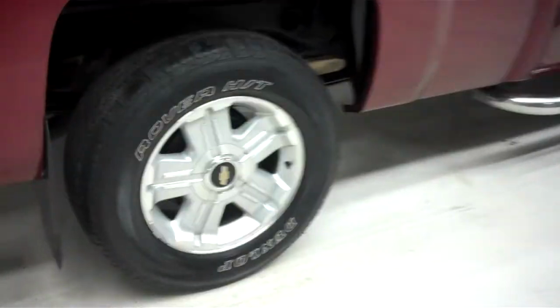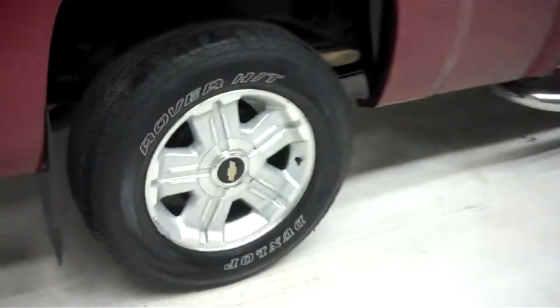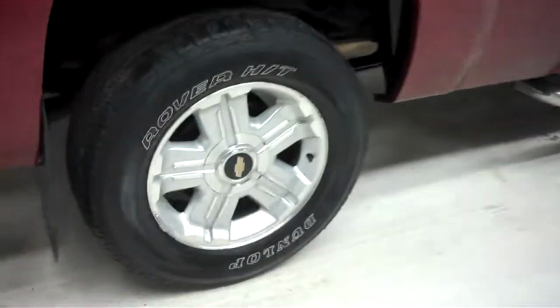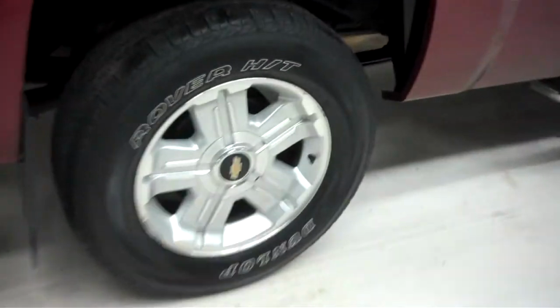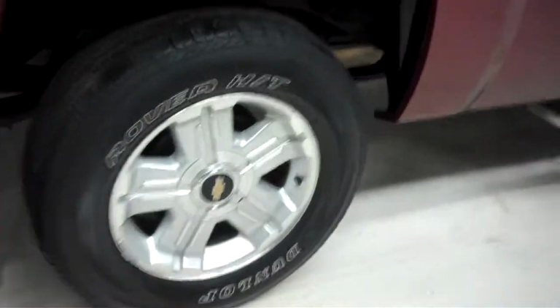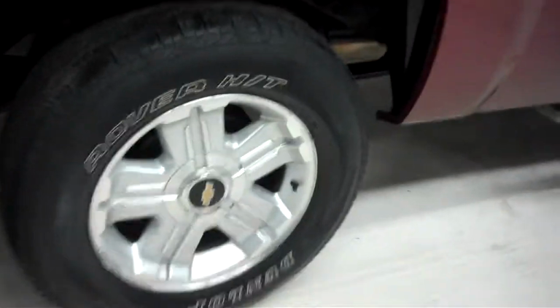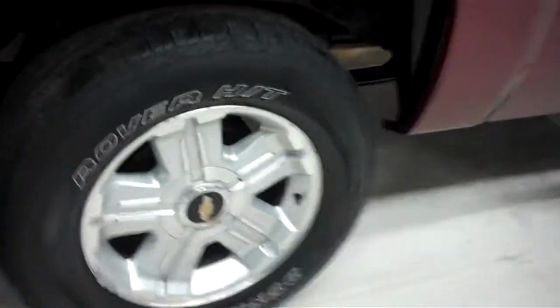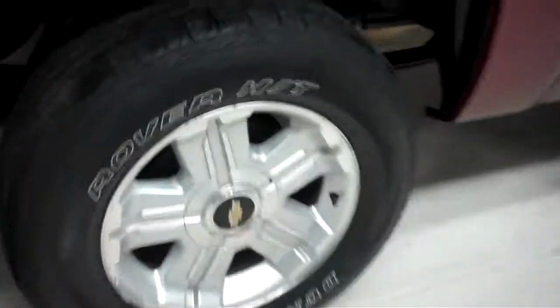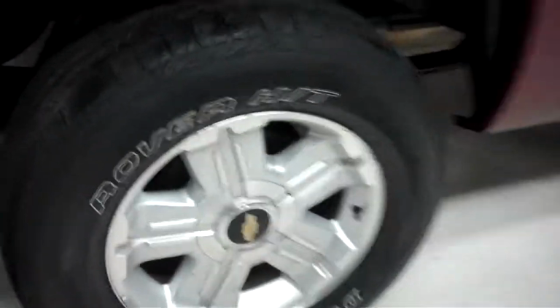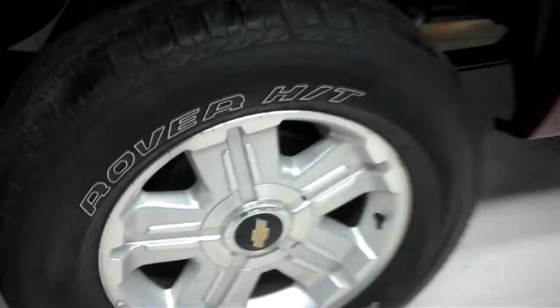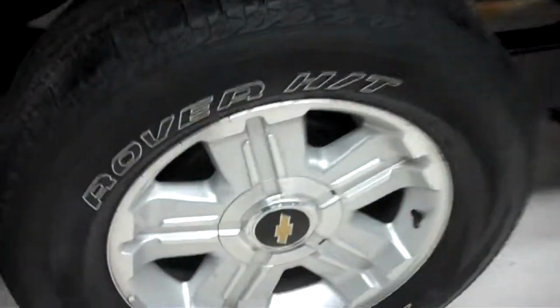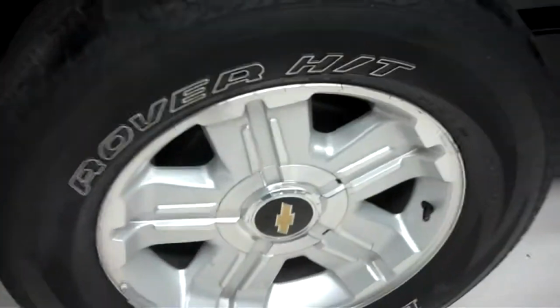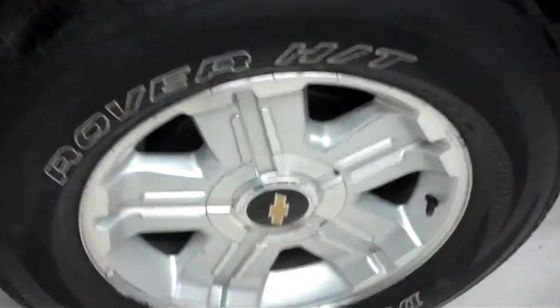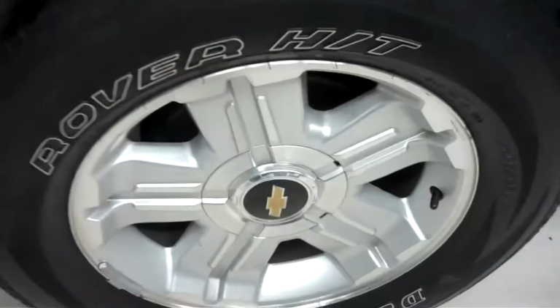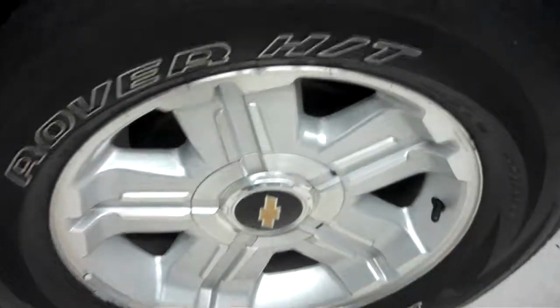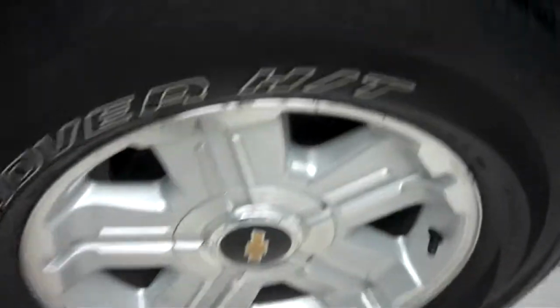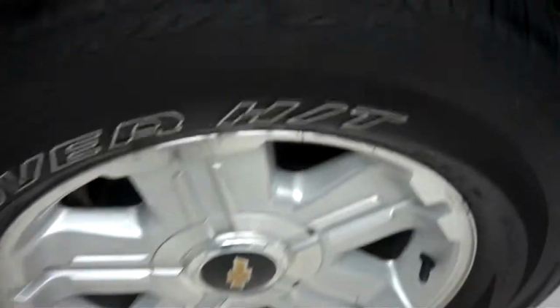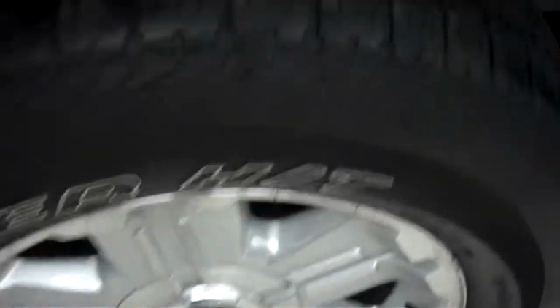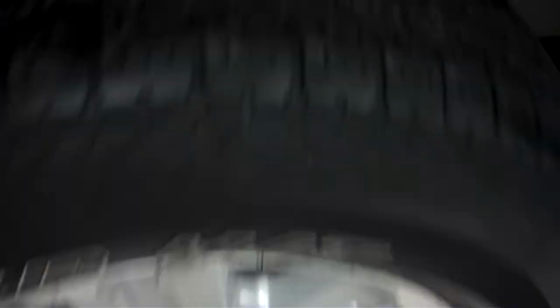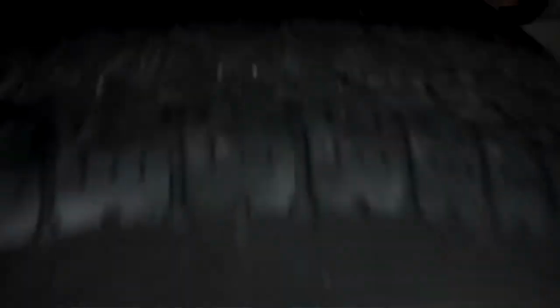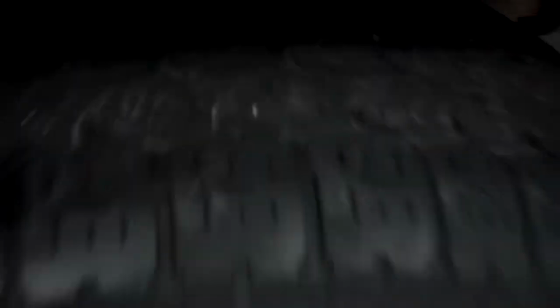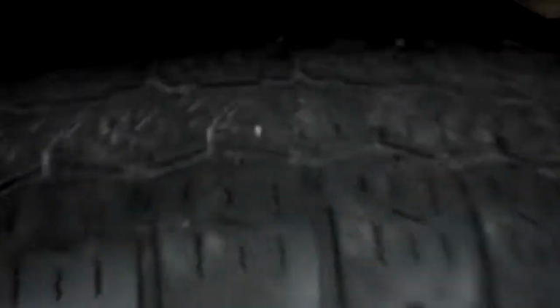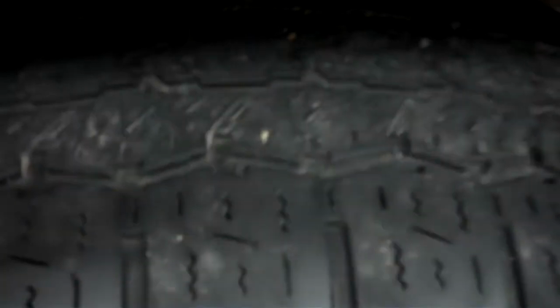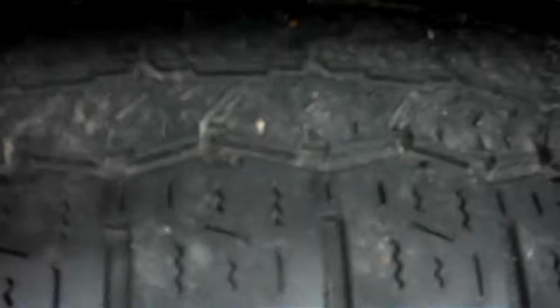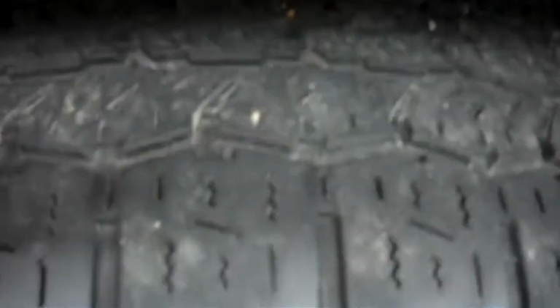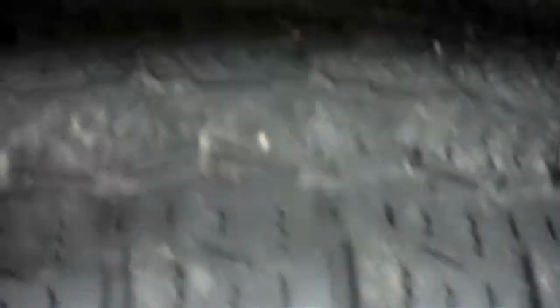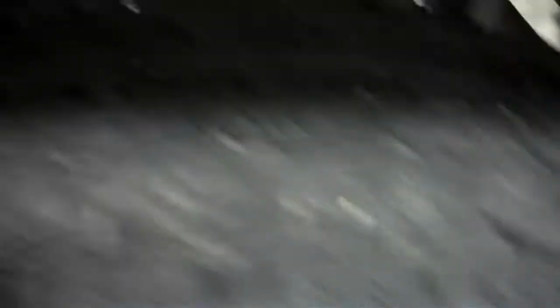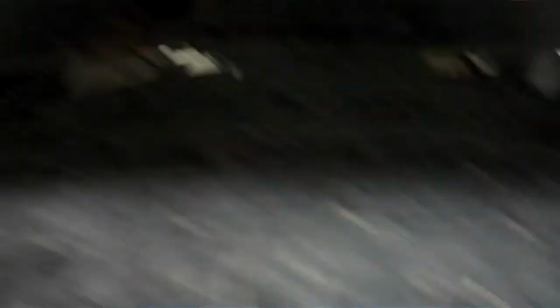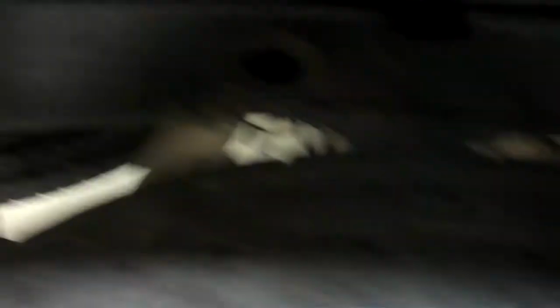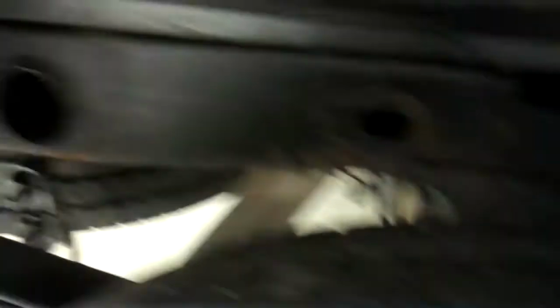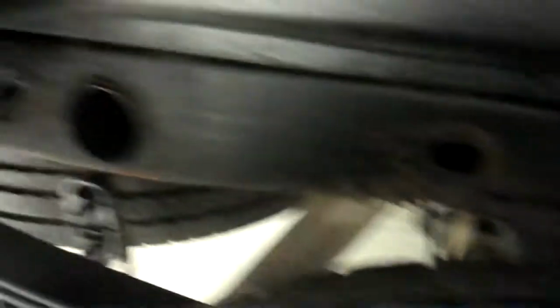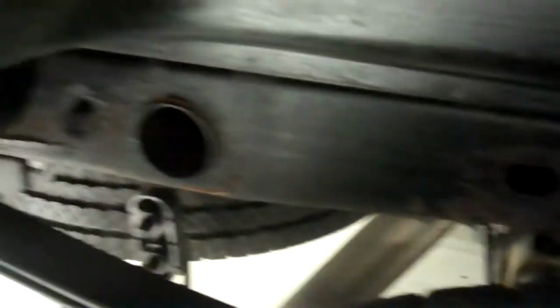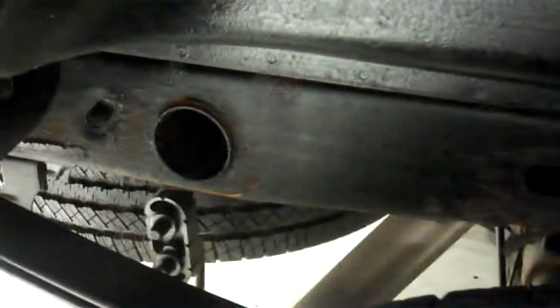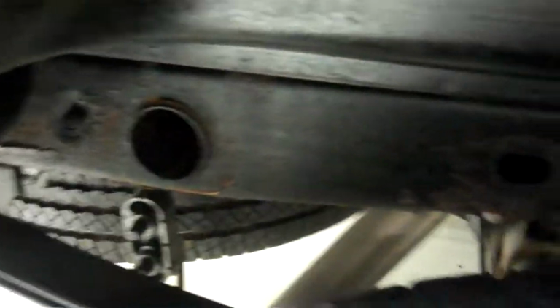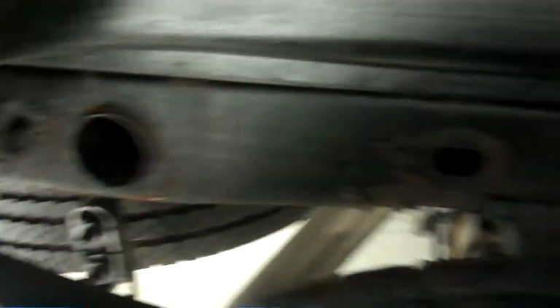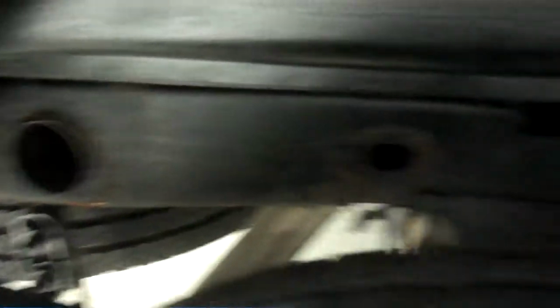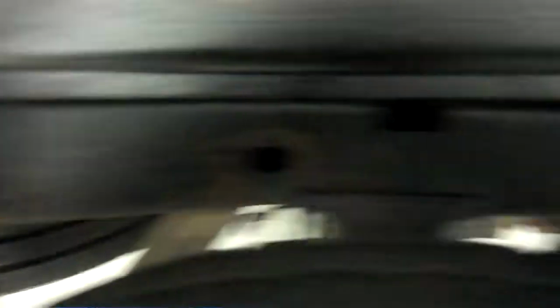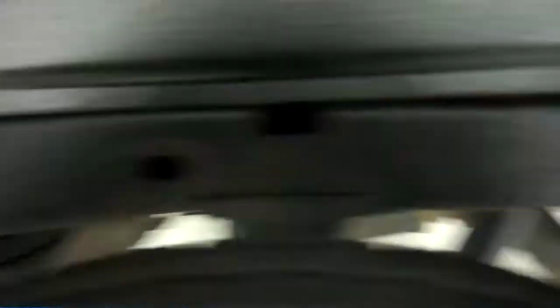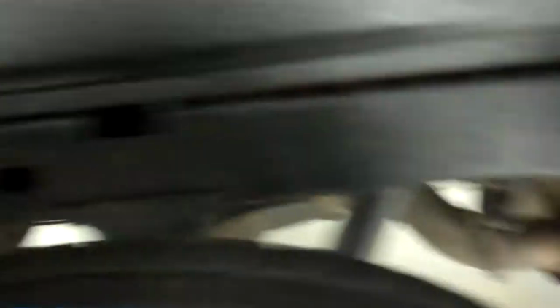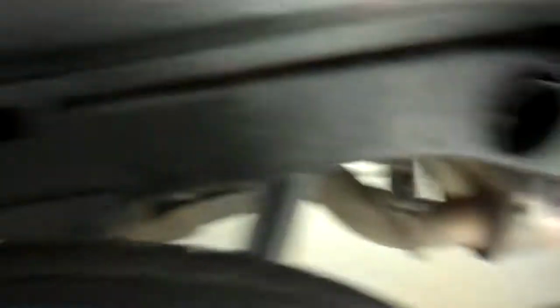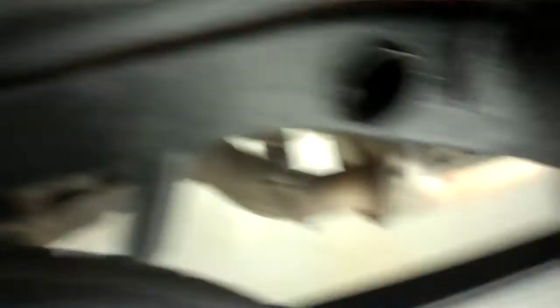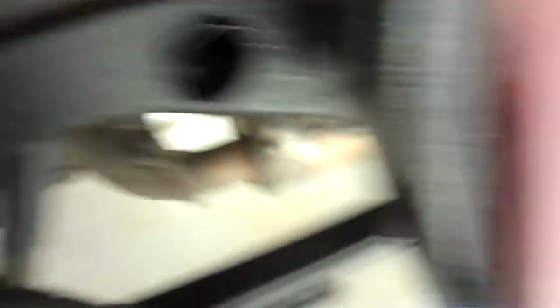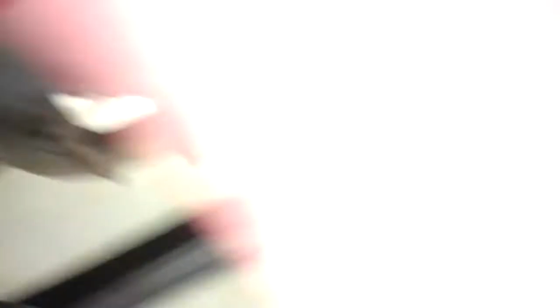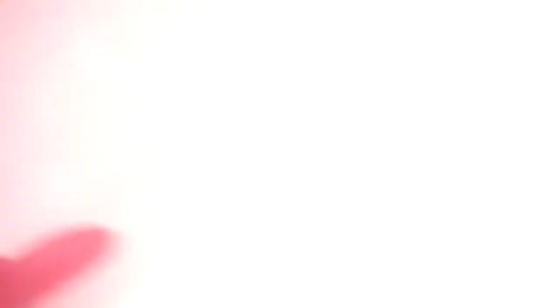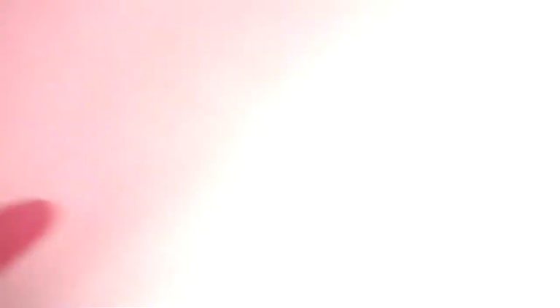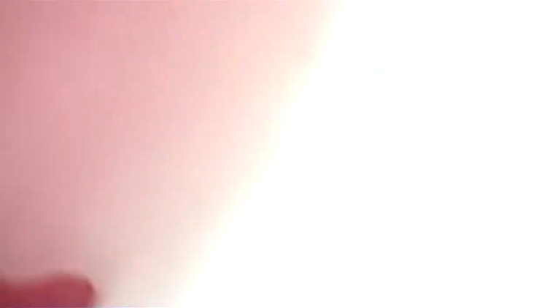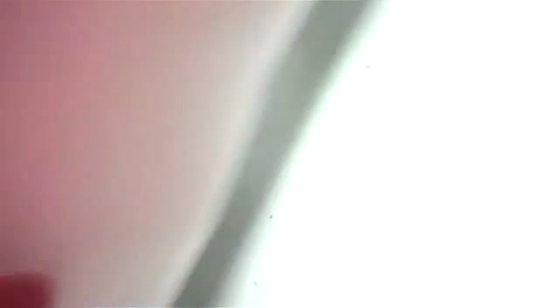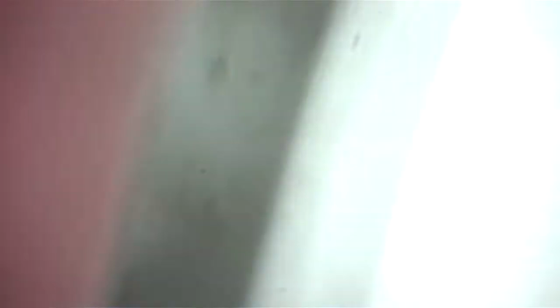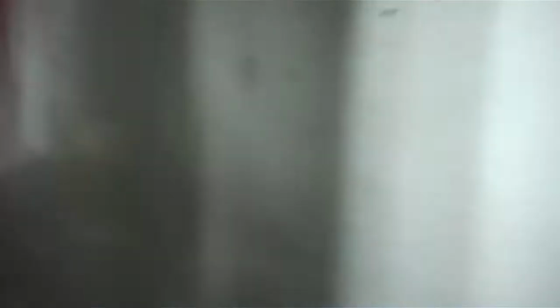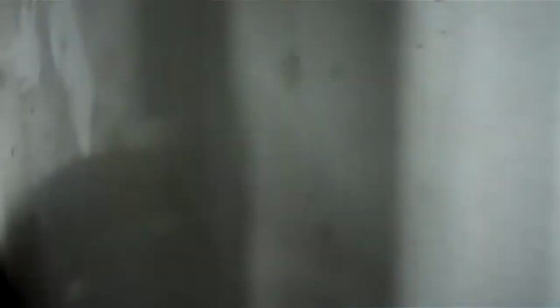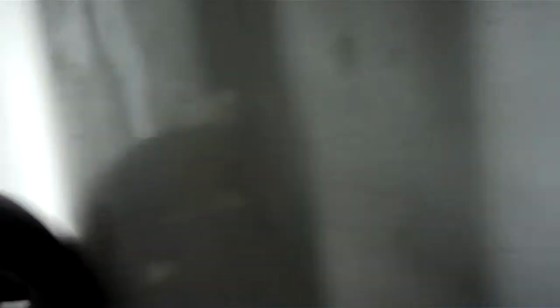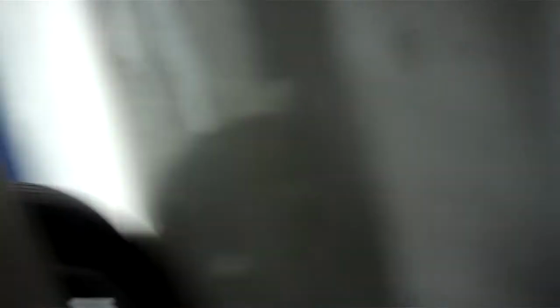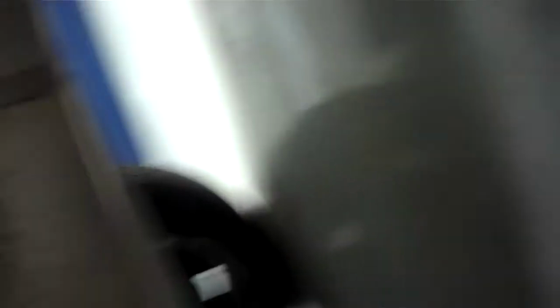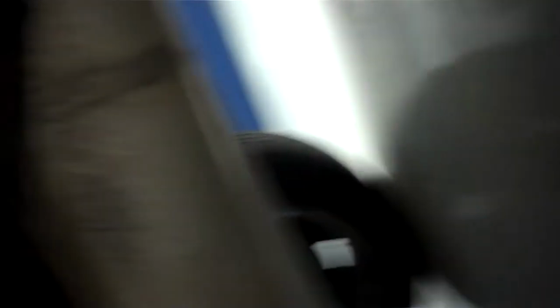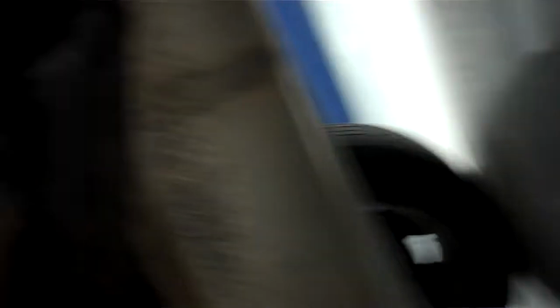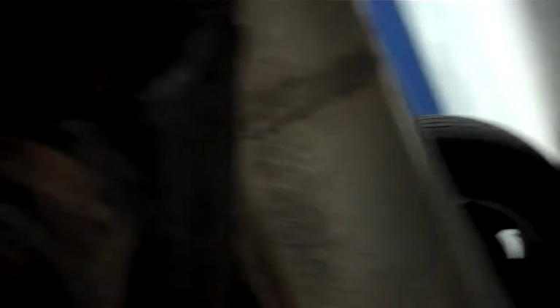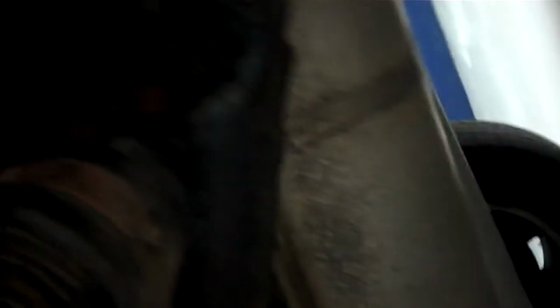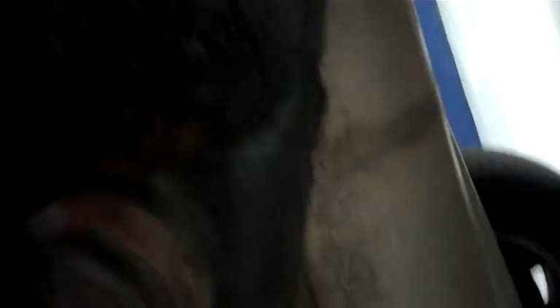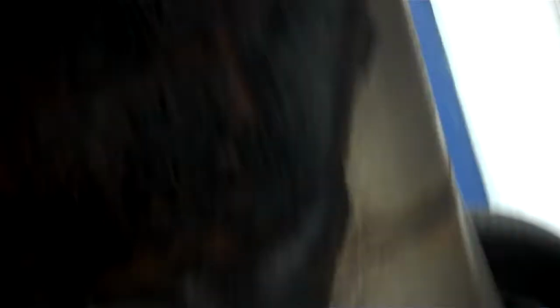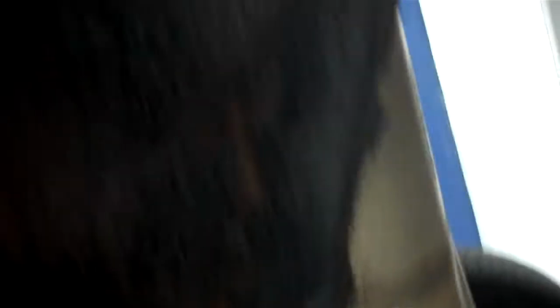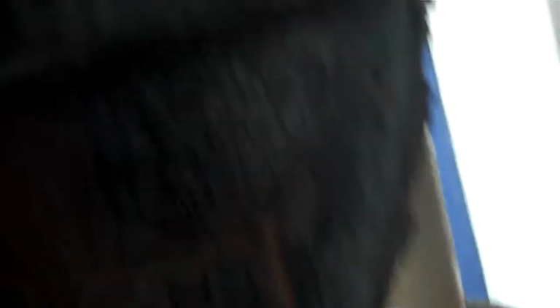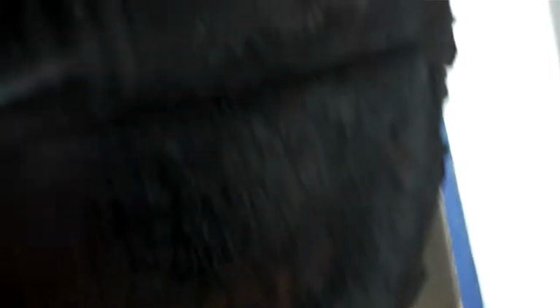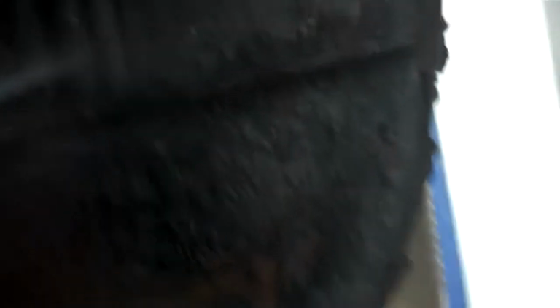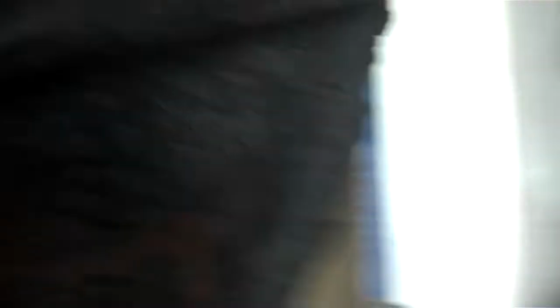Rear wheels and tires — no corrosion on the wheels, tires are in great shape. Underbody and frame, we'll take a look at that — nice and clean.